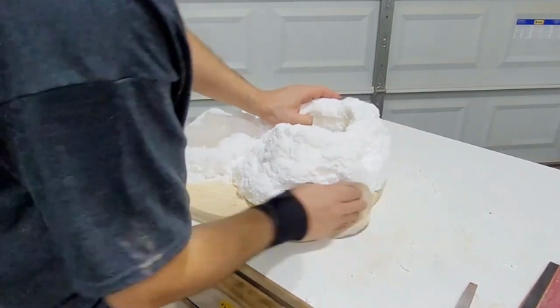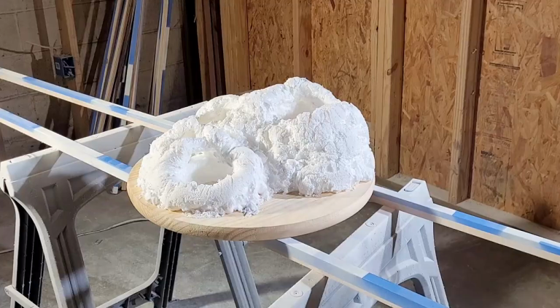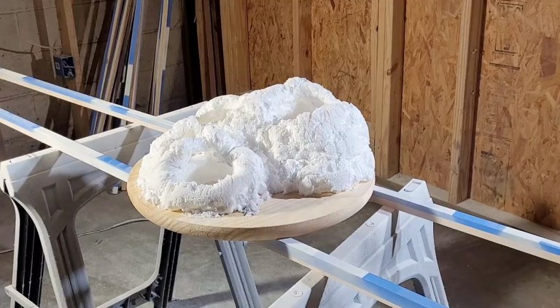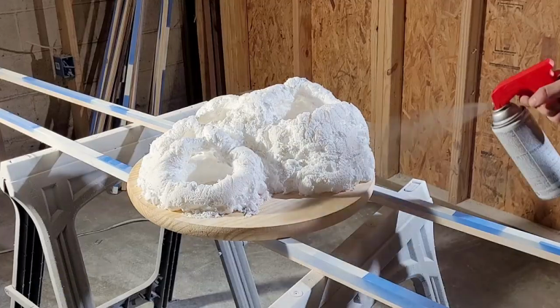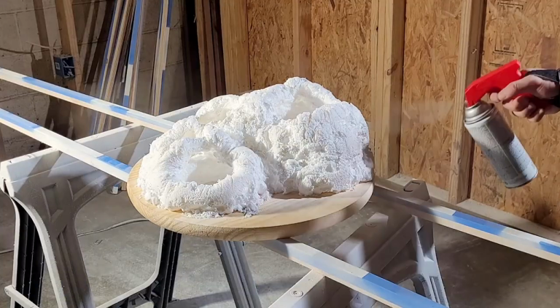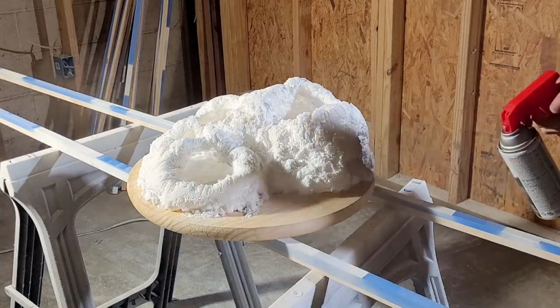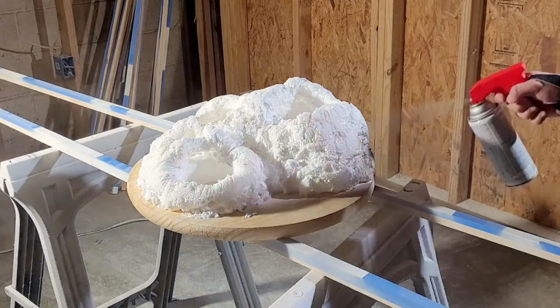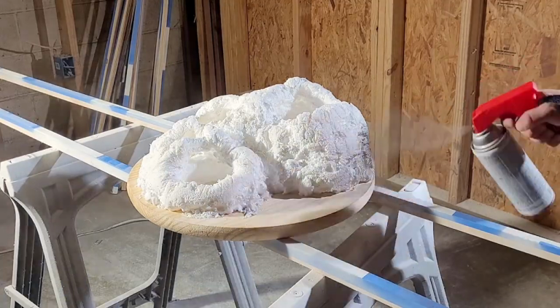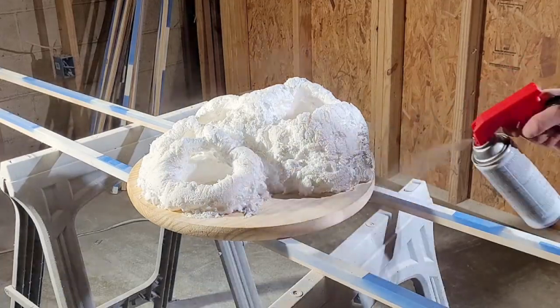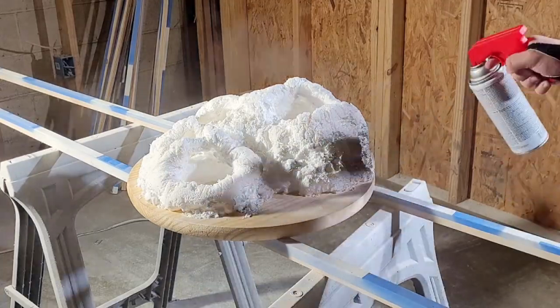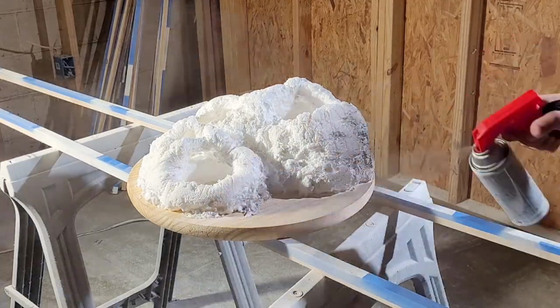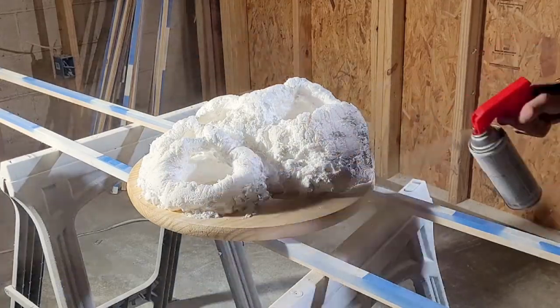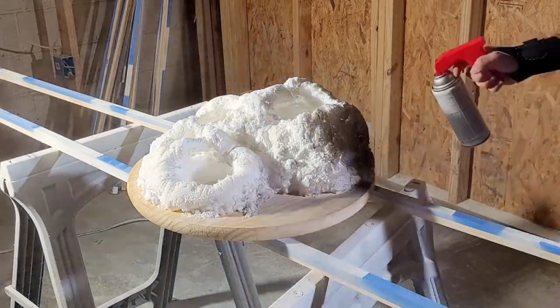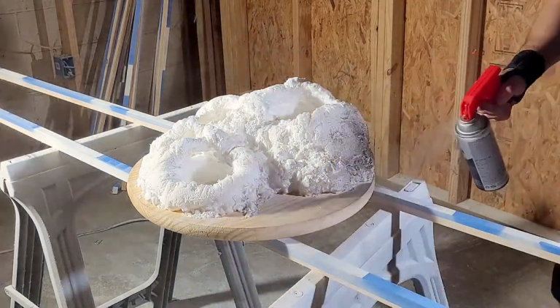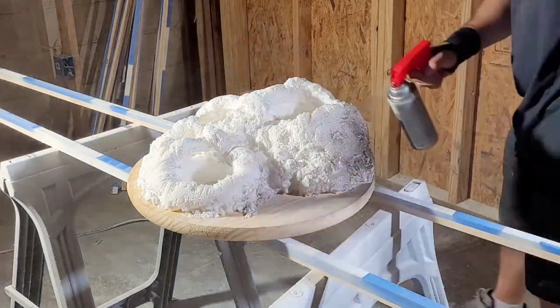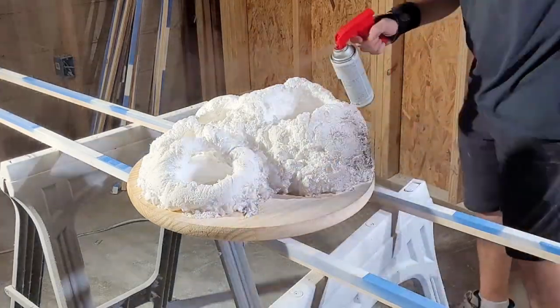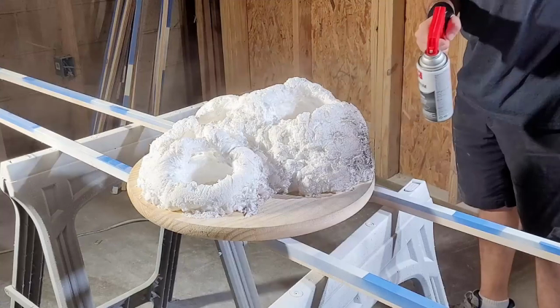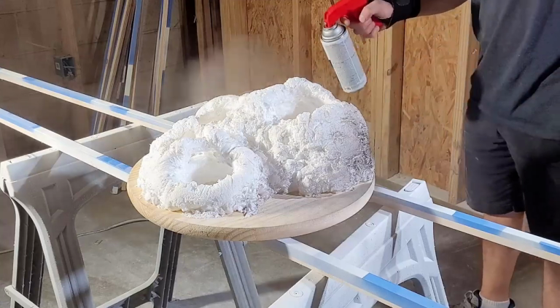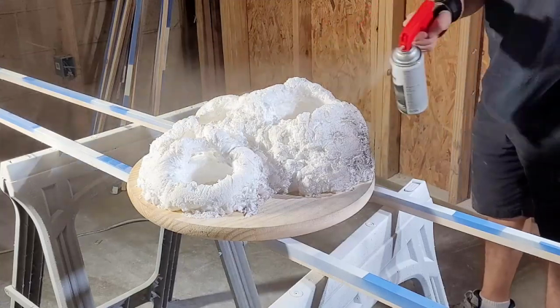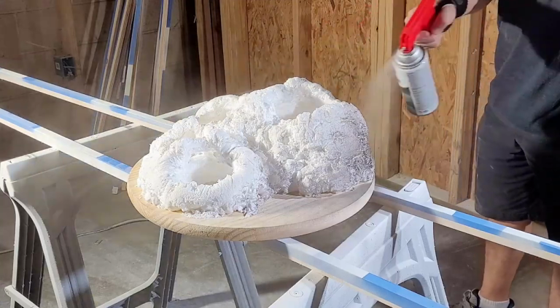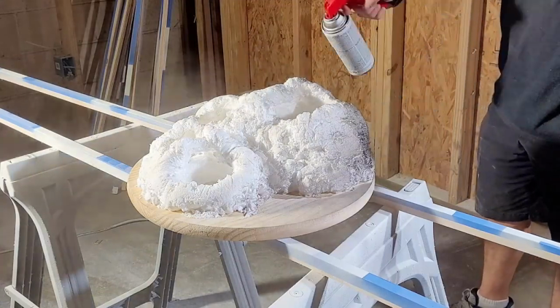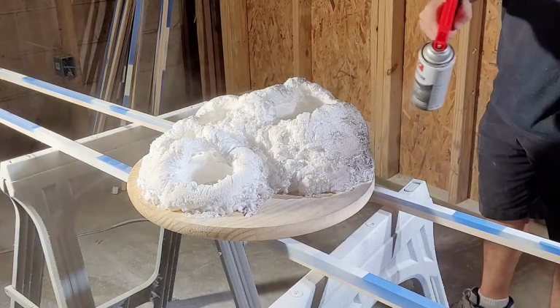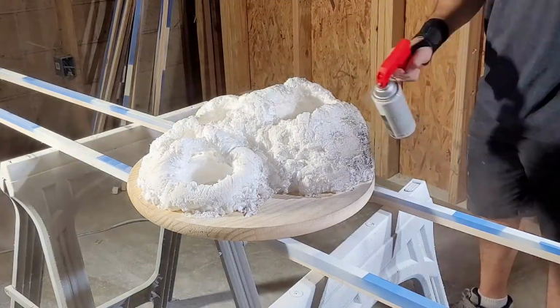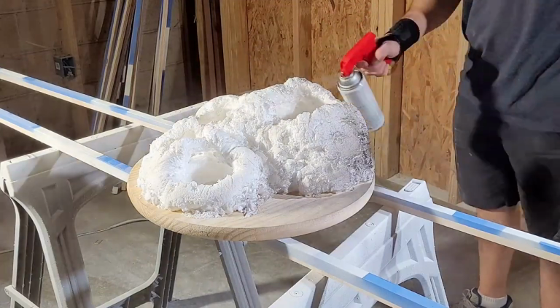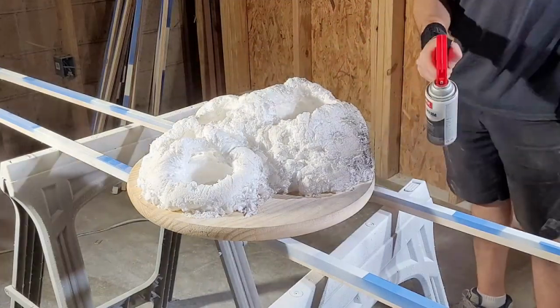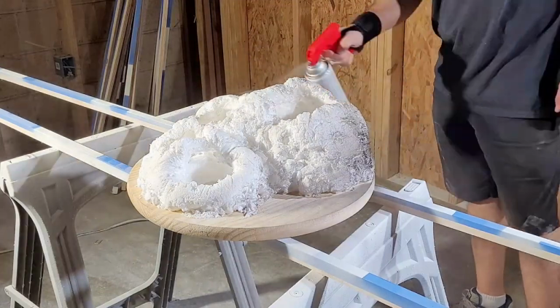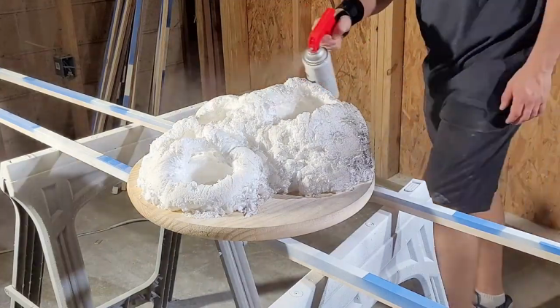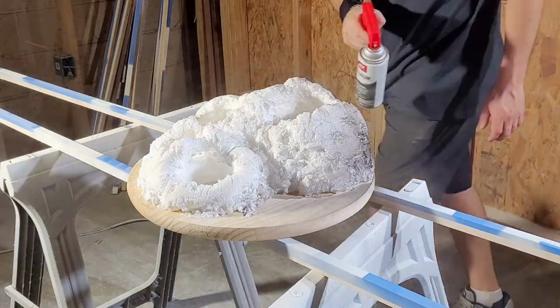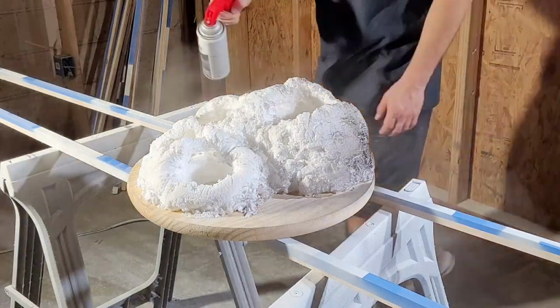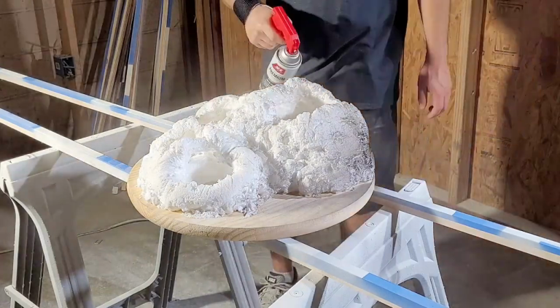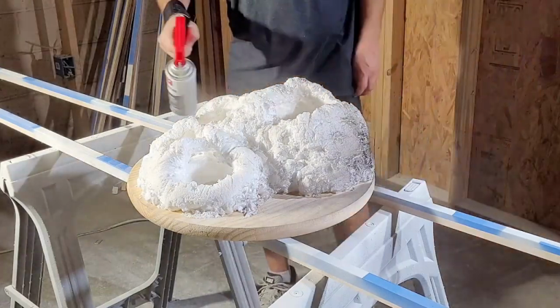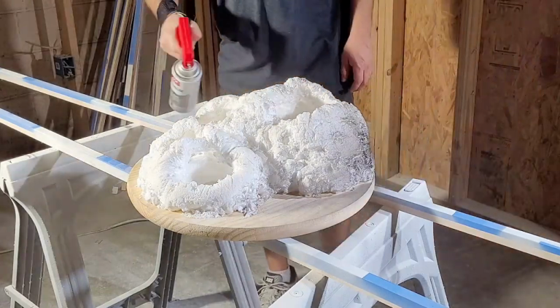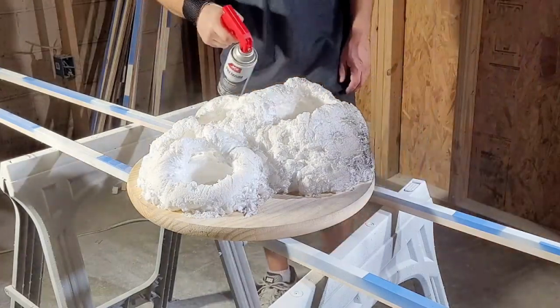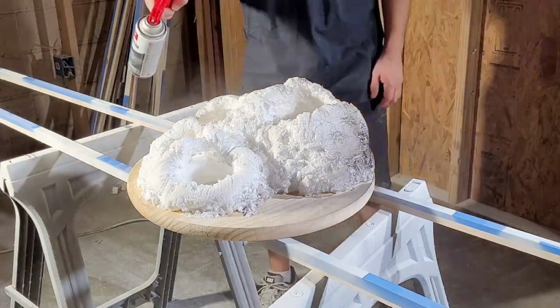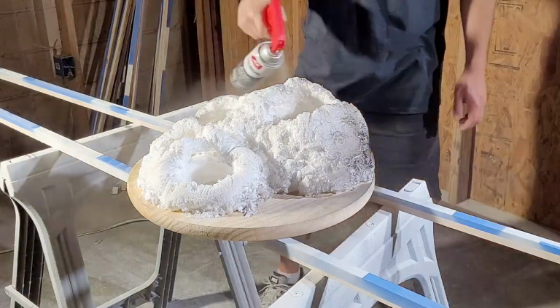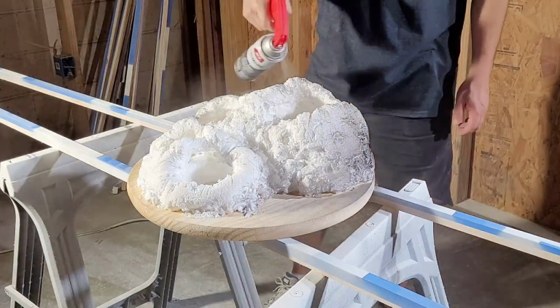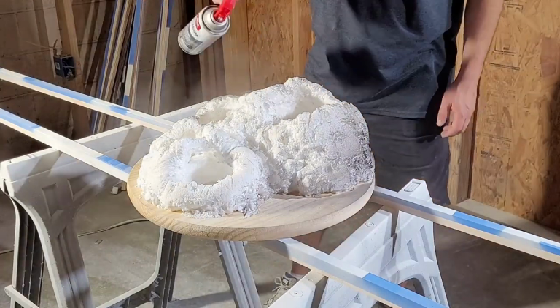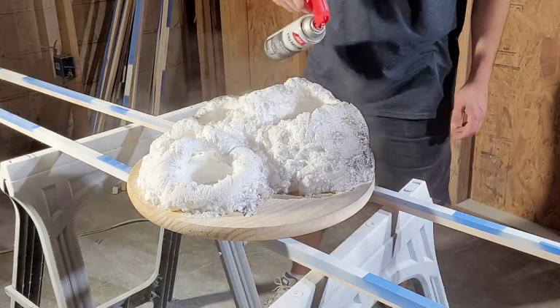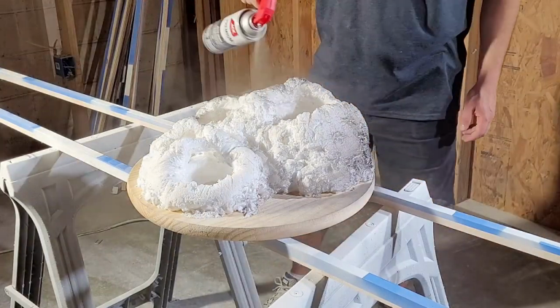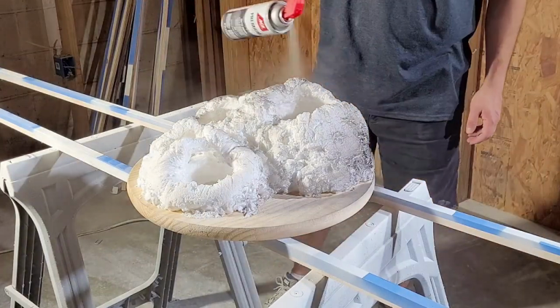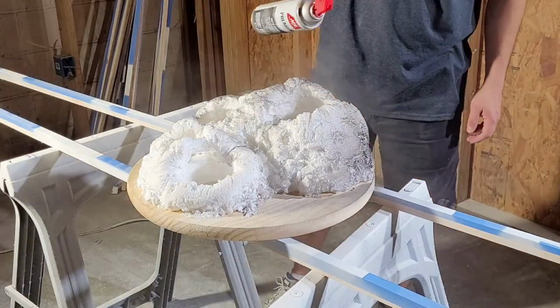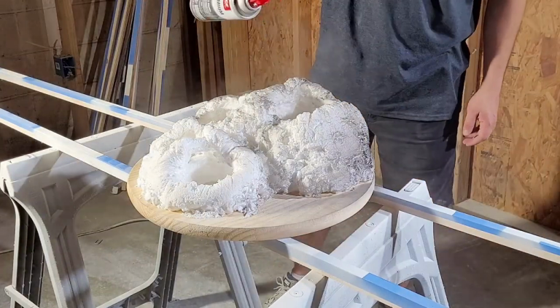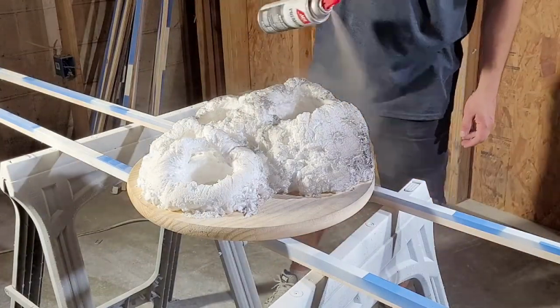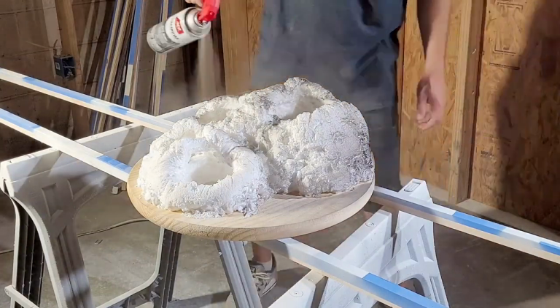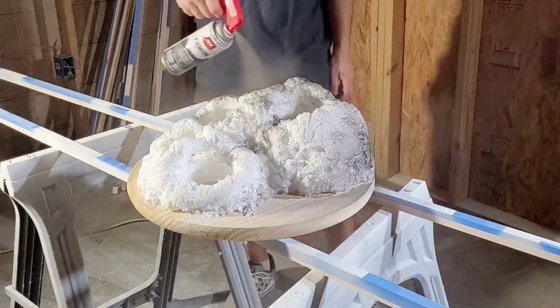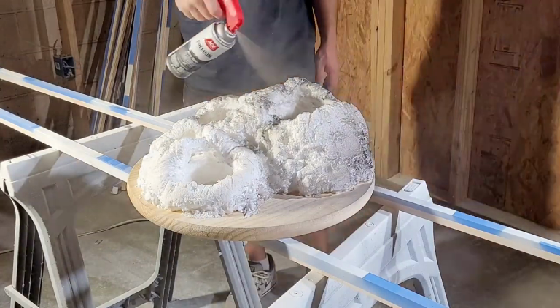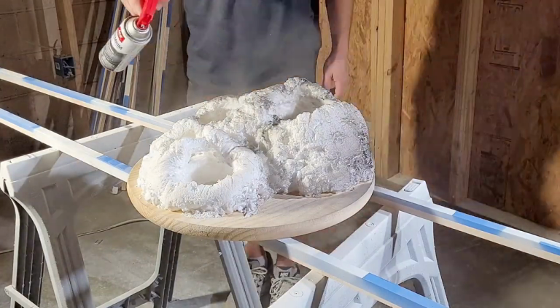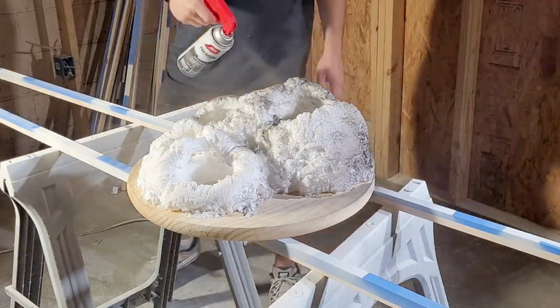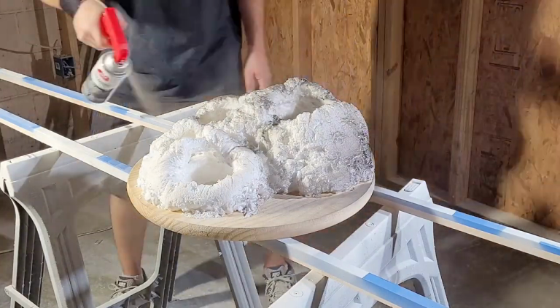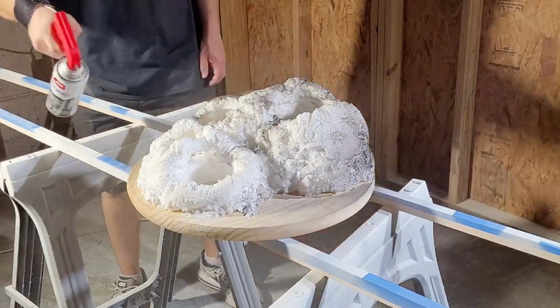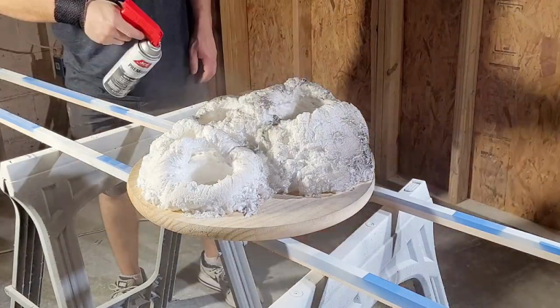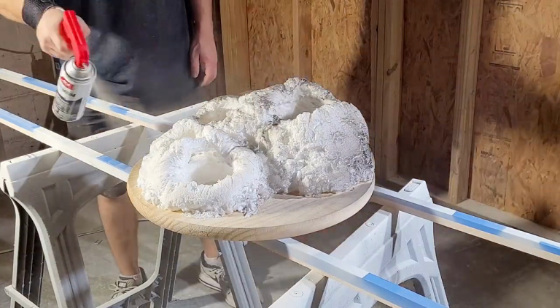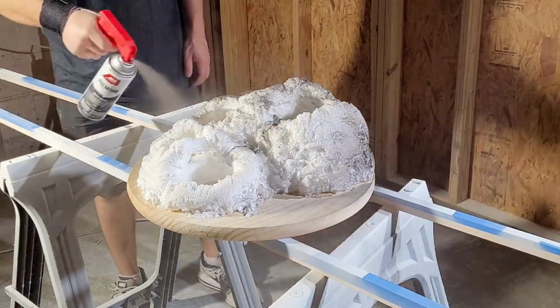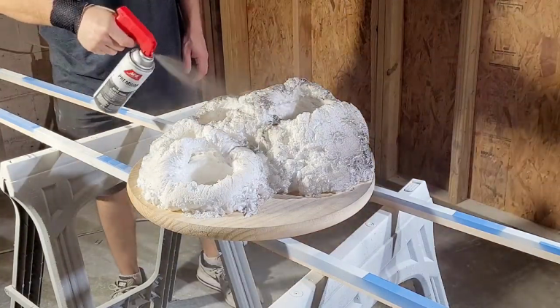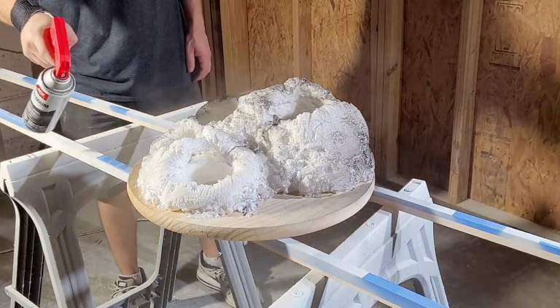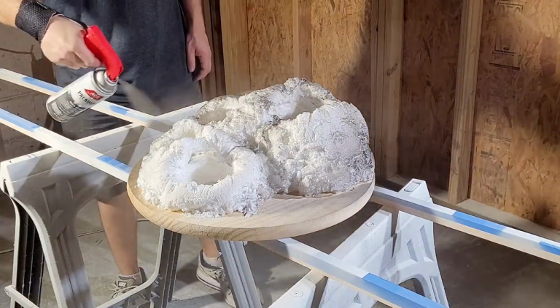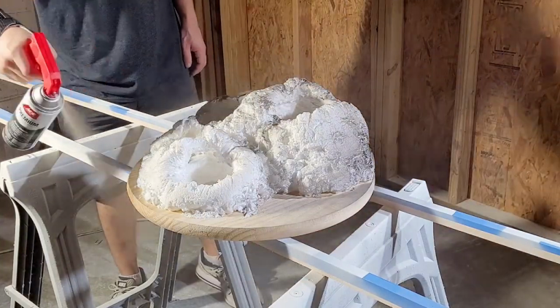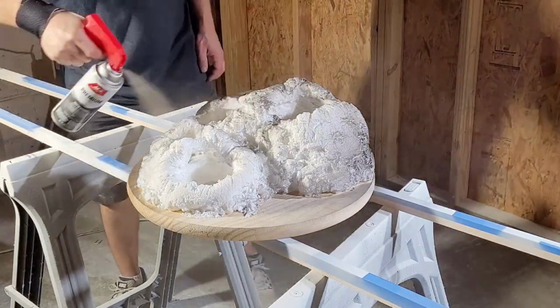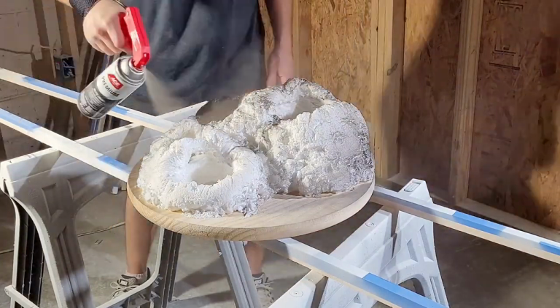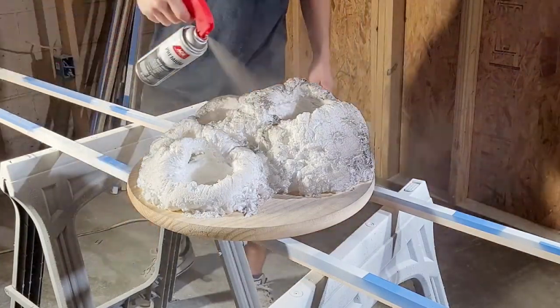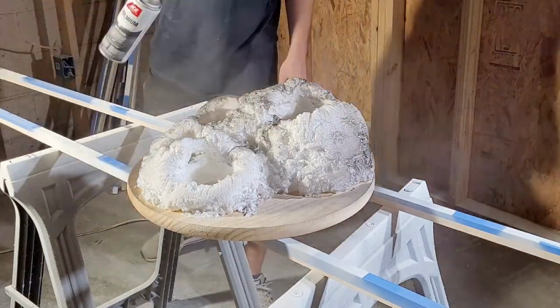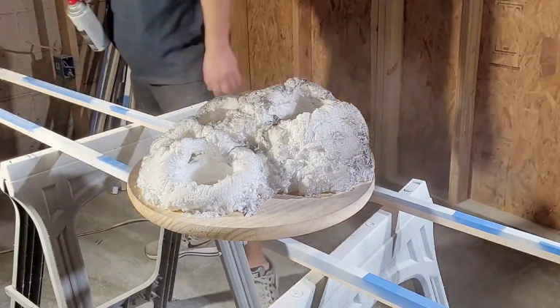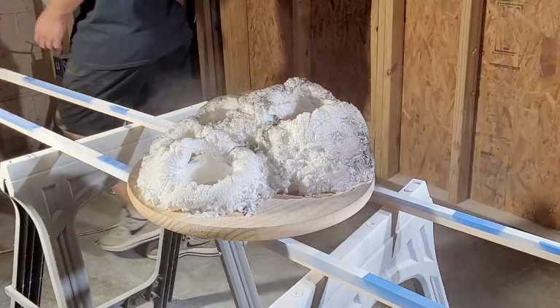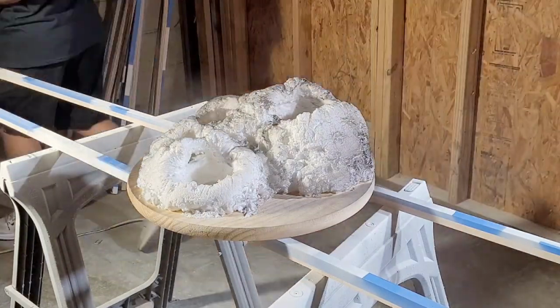Next I laid down a base coat of gray and followed that with a second coat to make sure everything was nice and evenly covered.